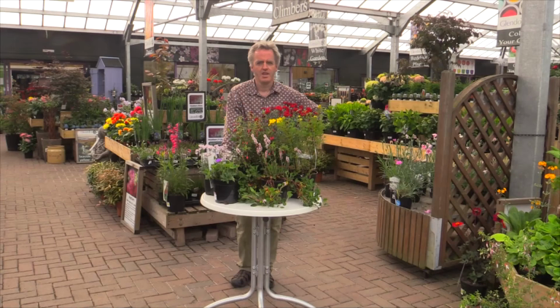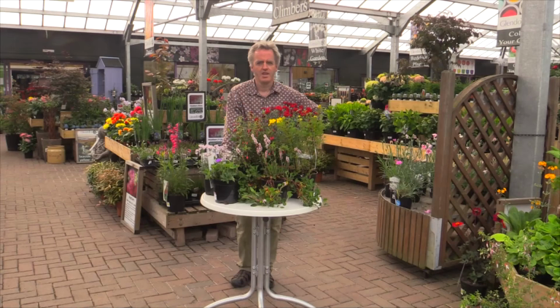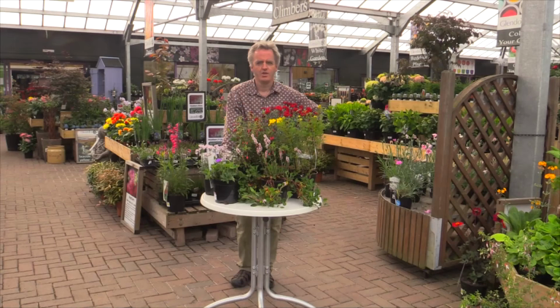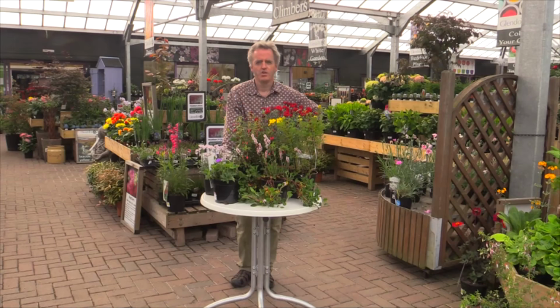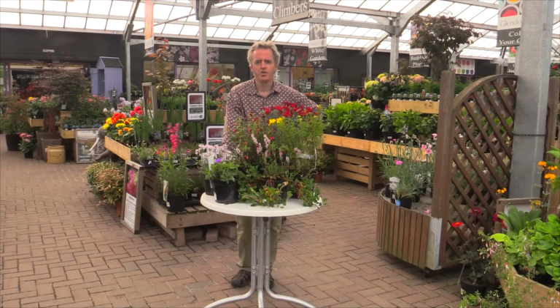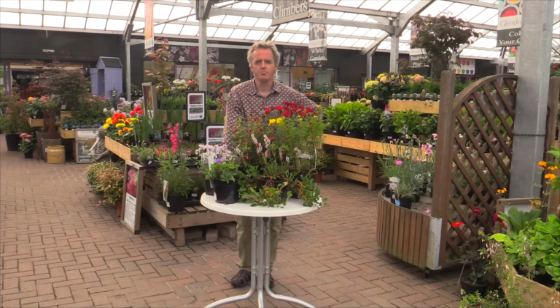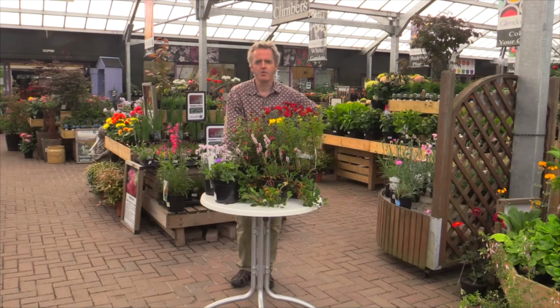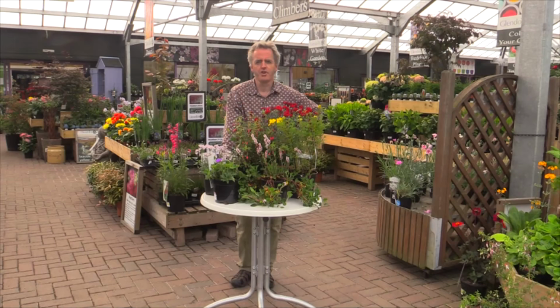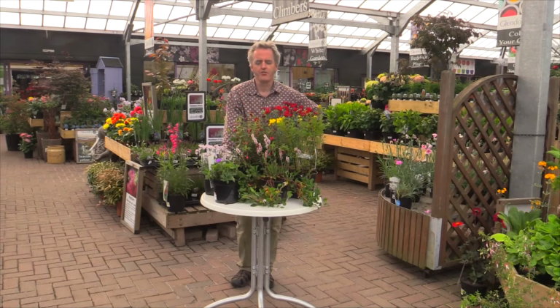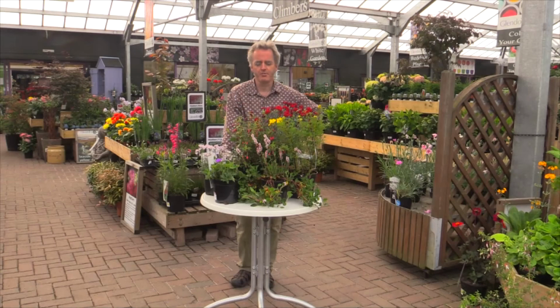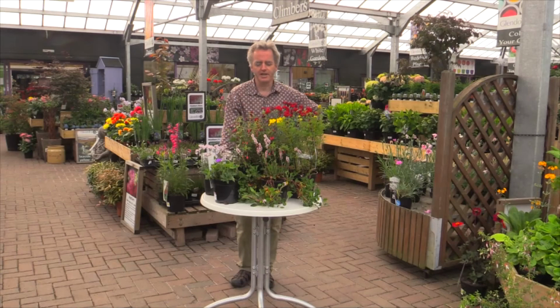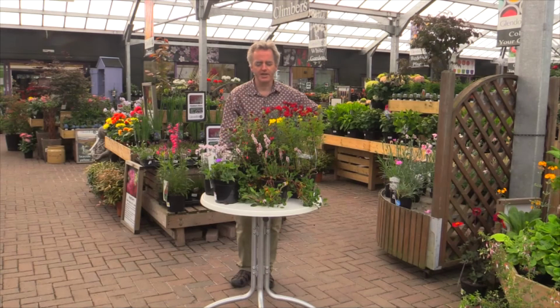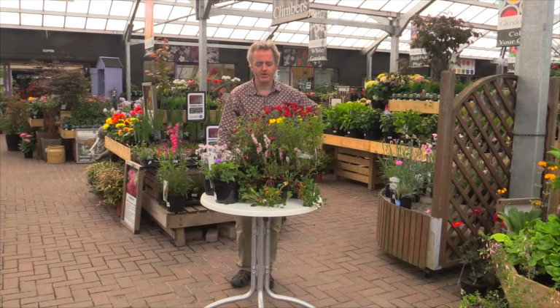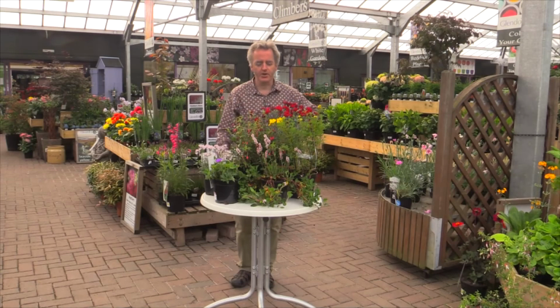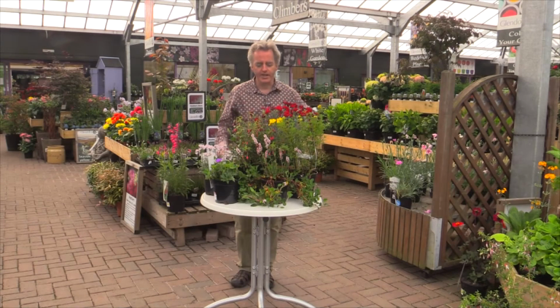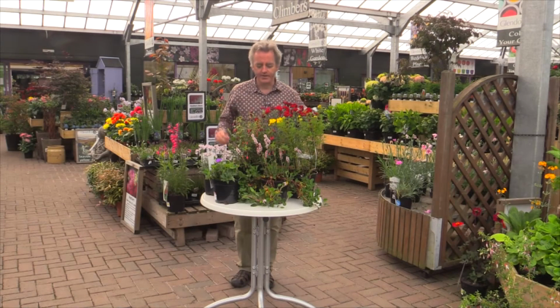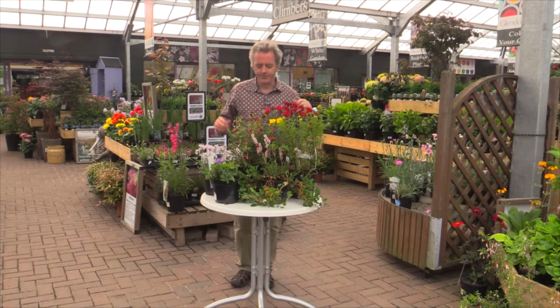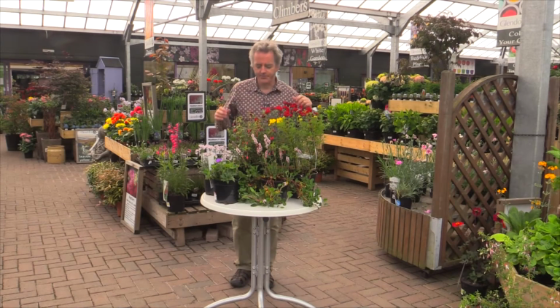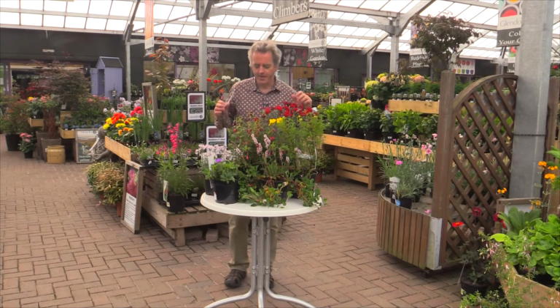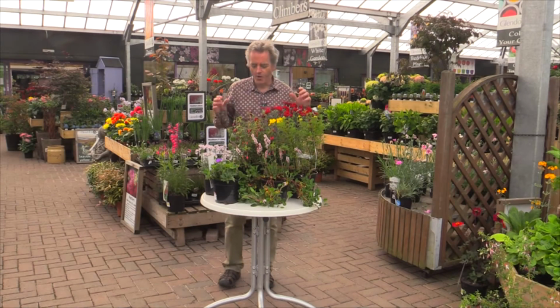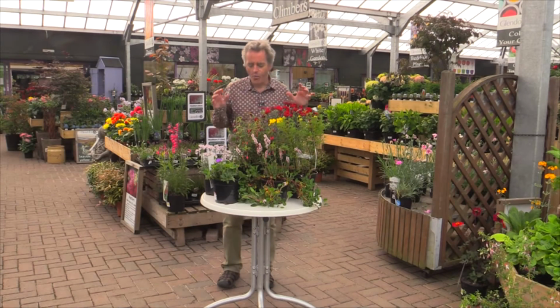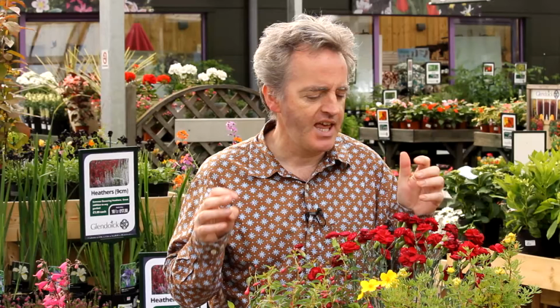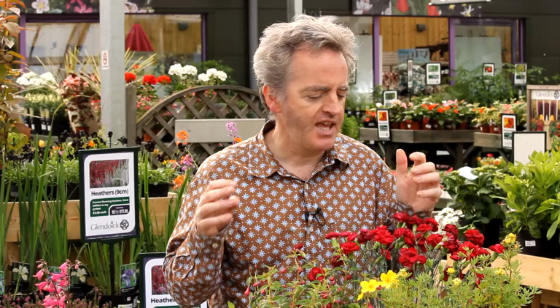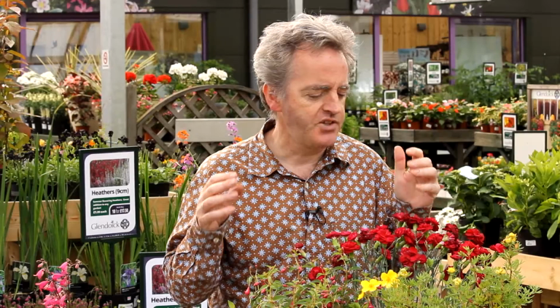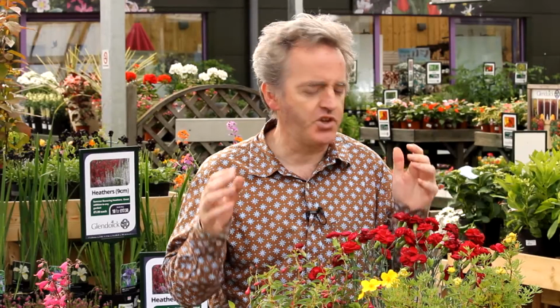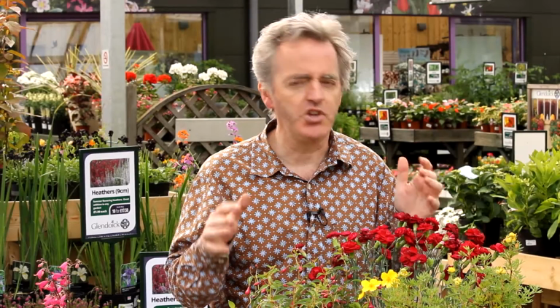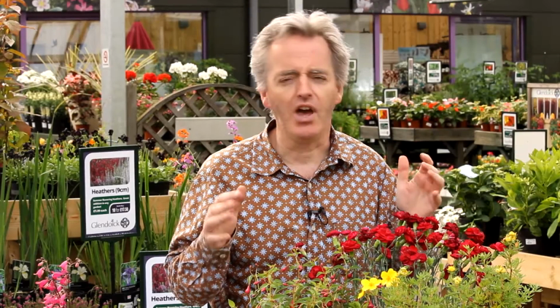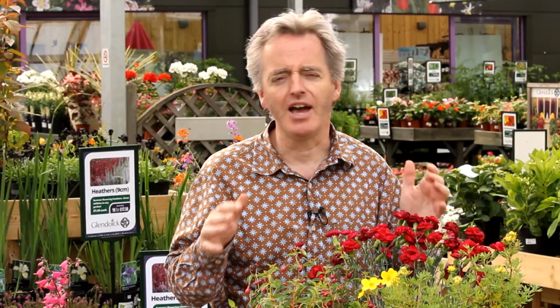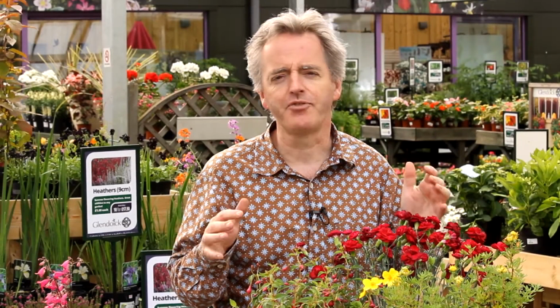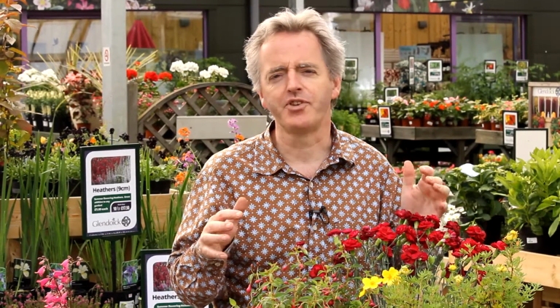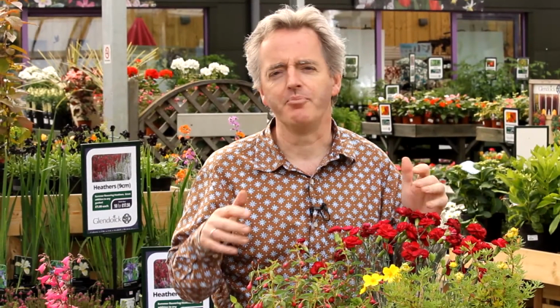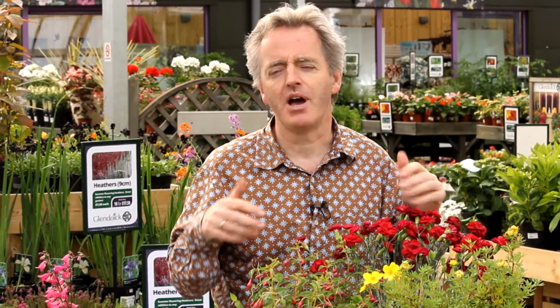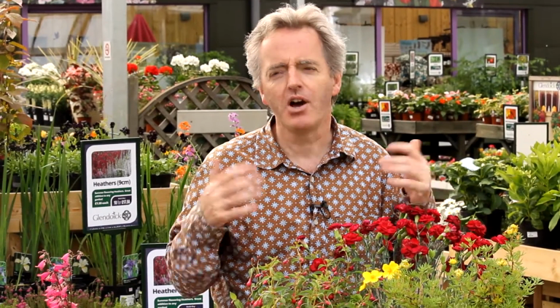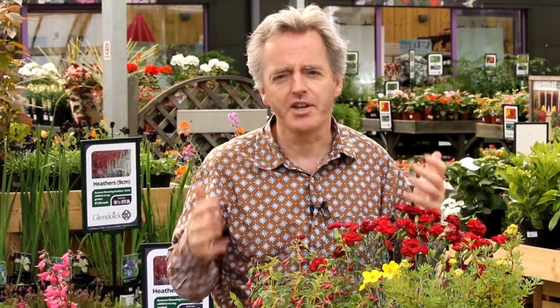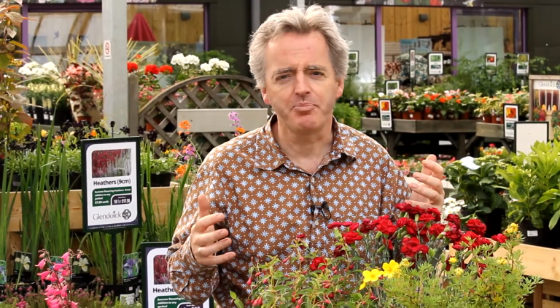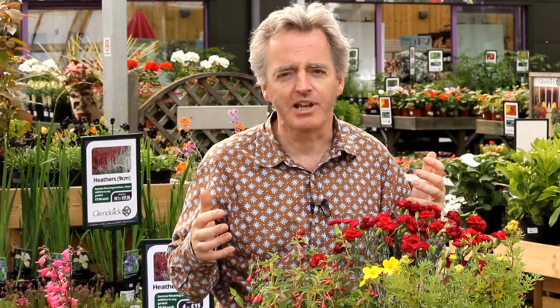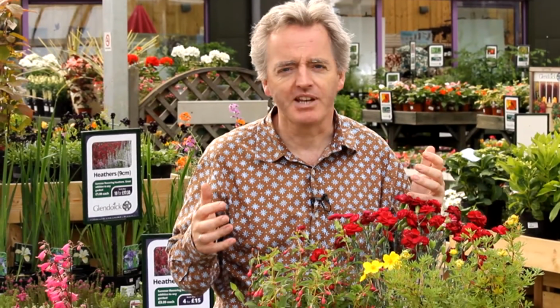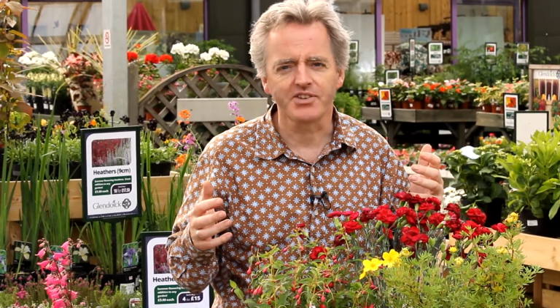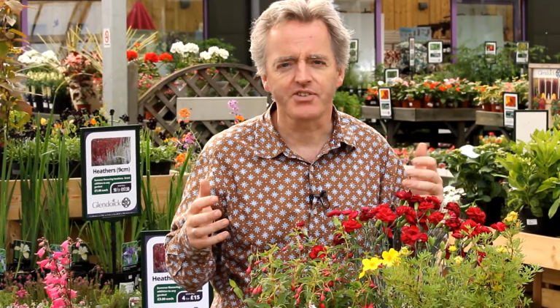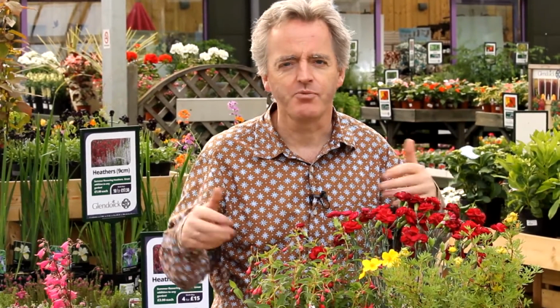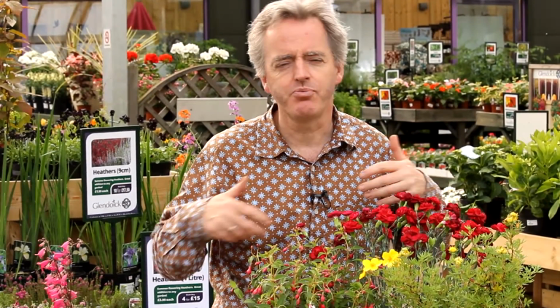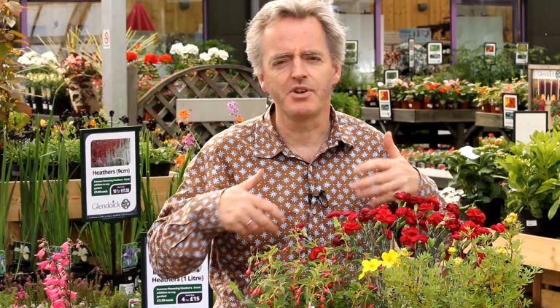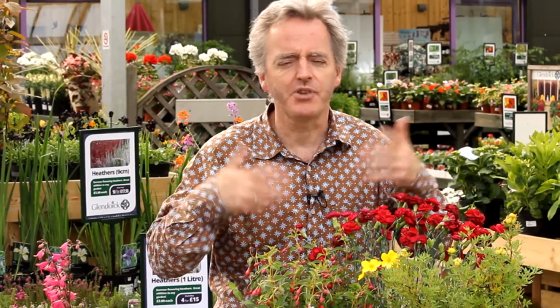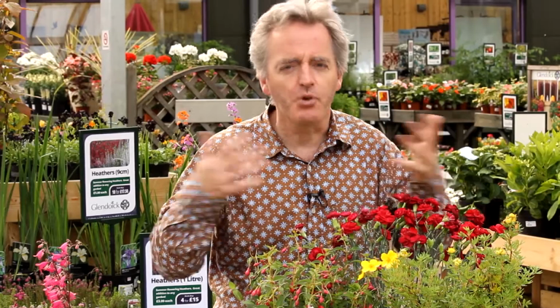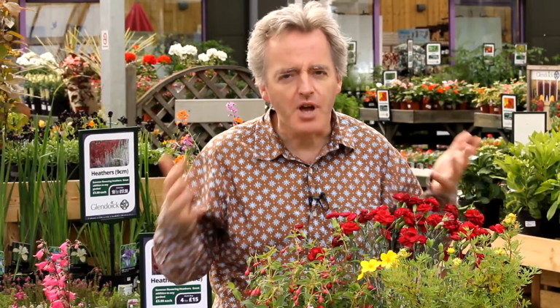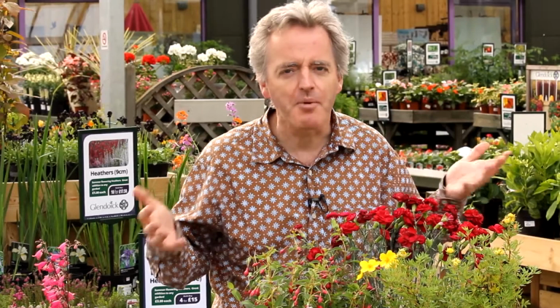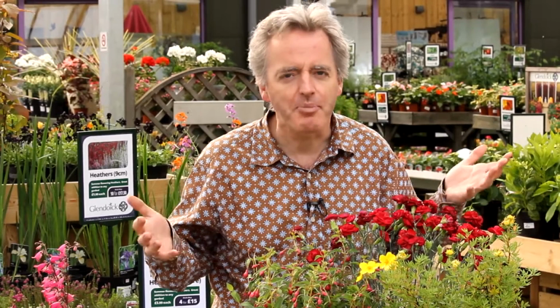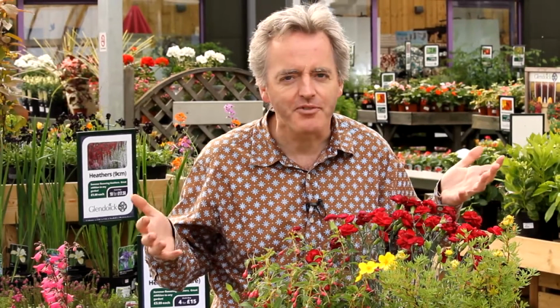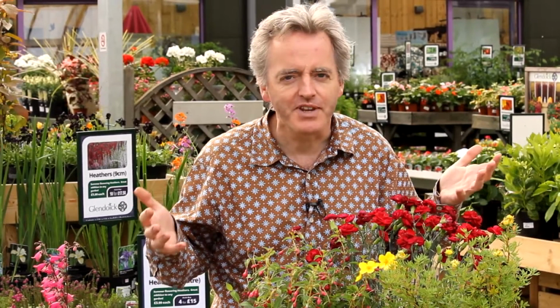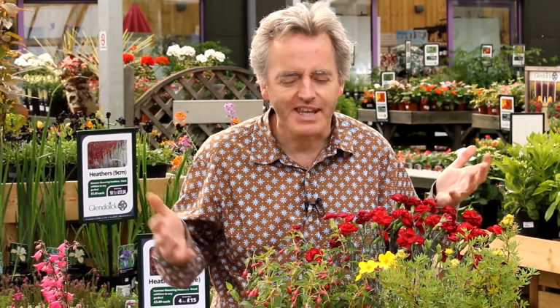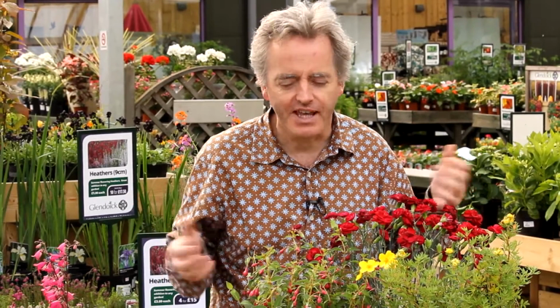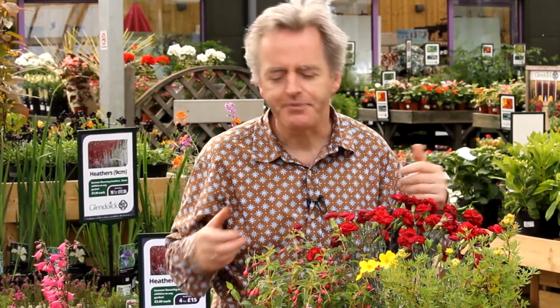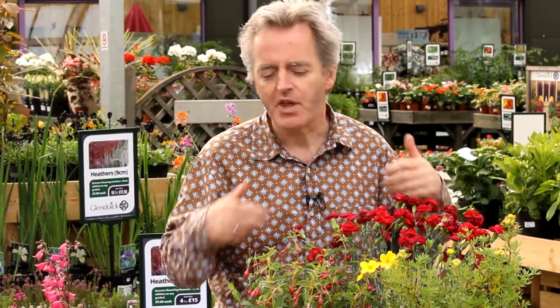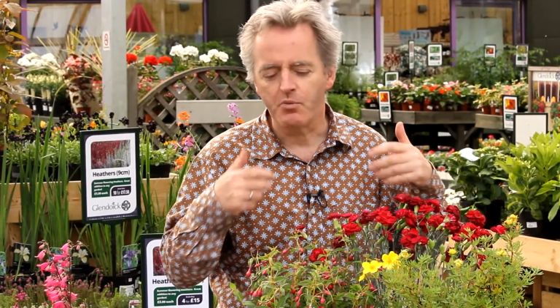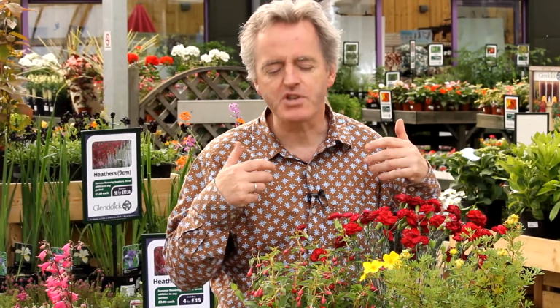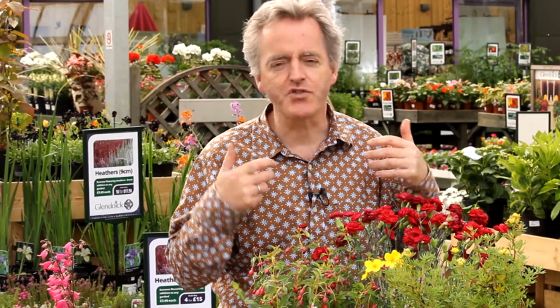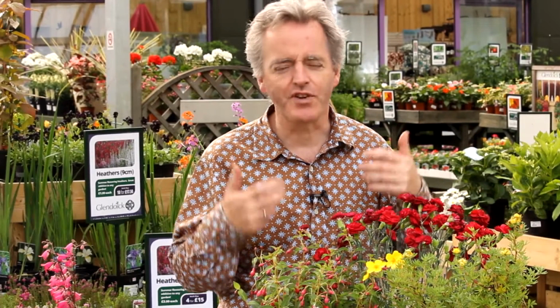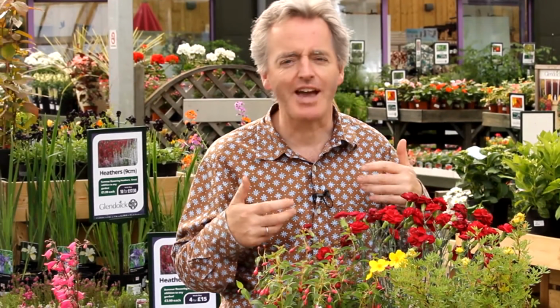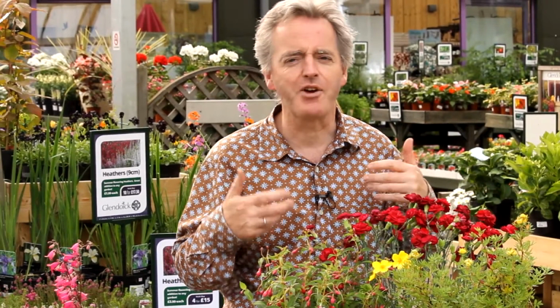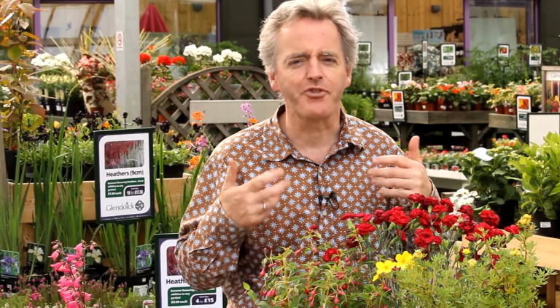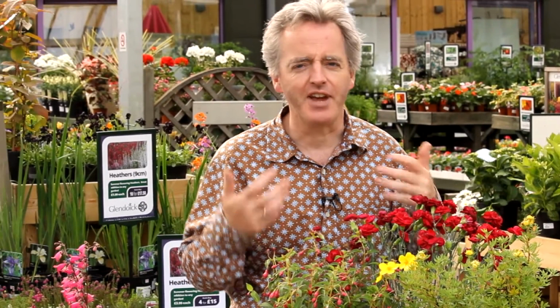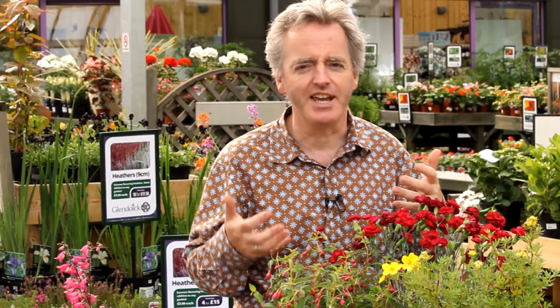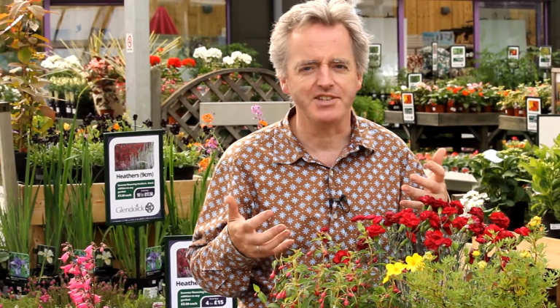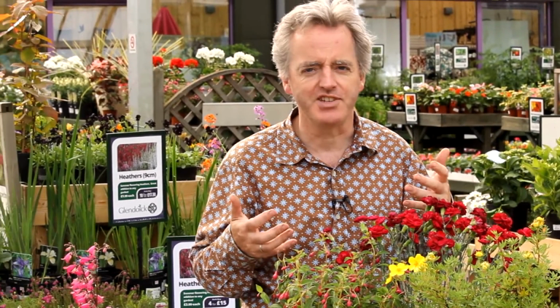Good morning from Glendoick. Do you have some hardy plants, ones that will come up every year, which flower for ages?